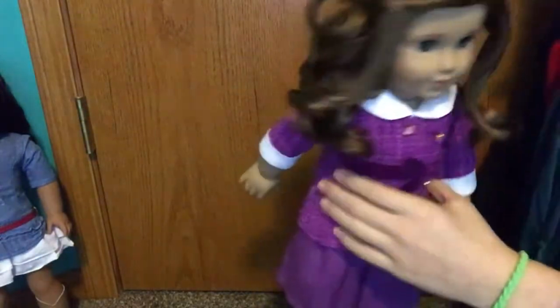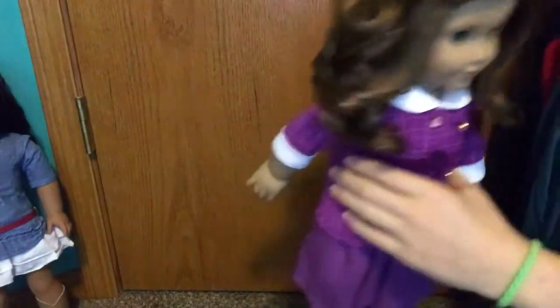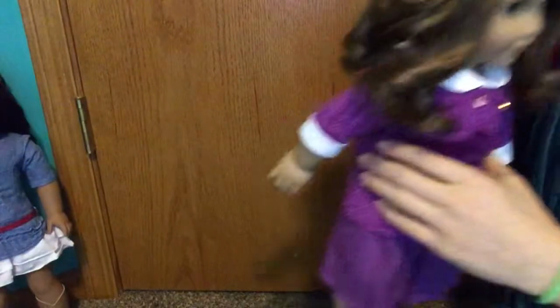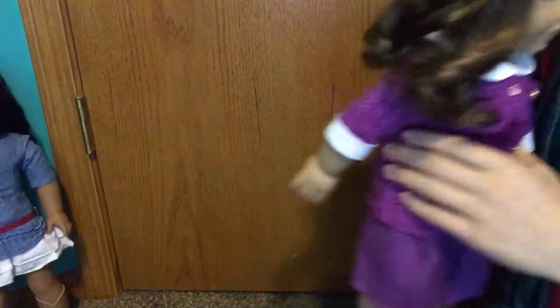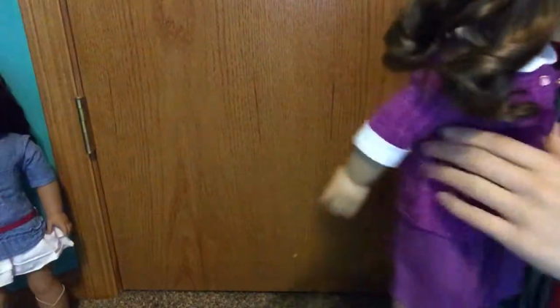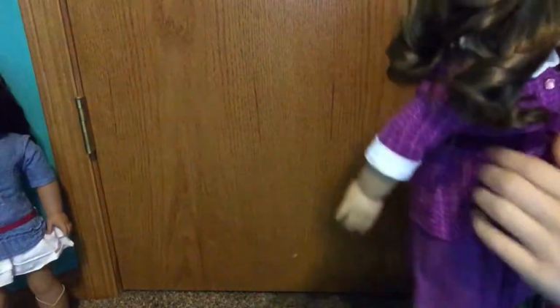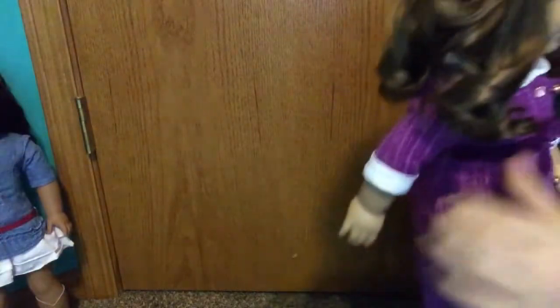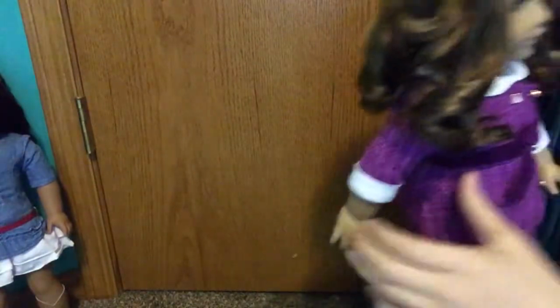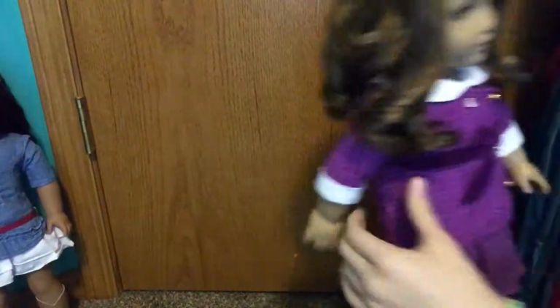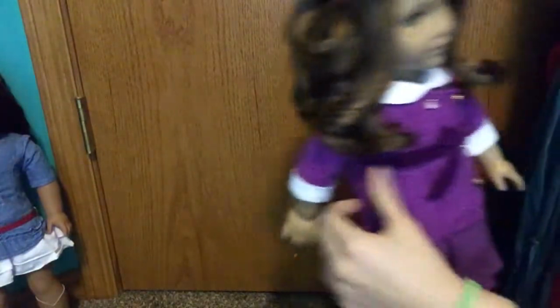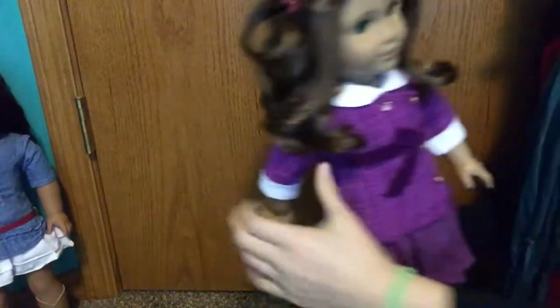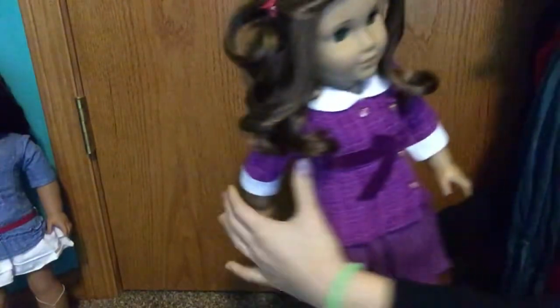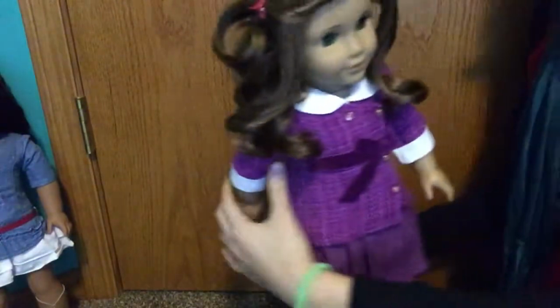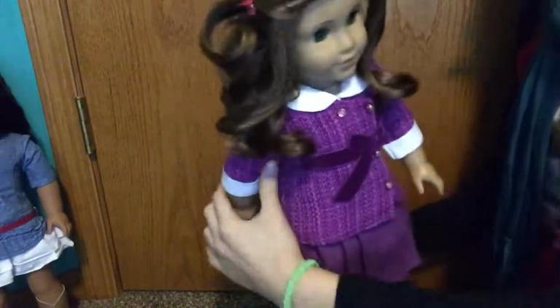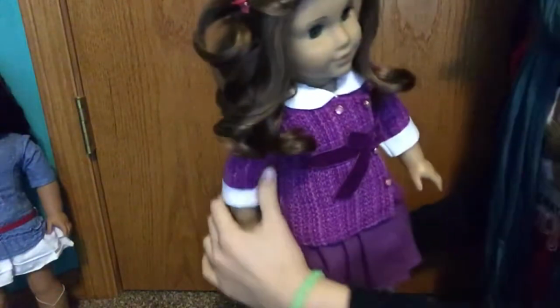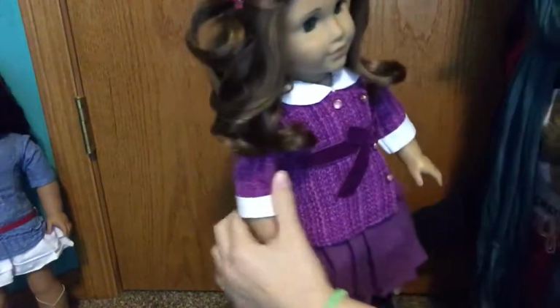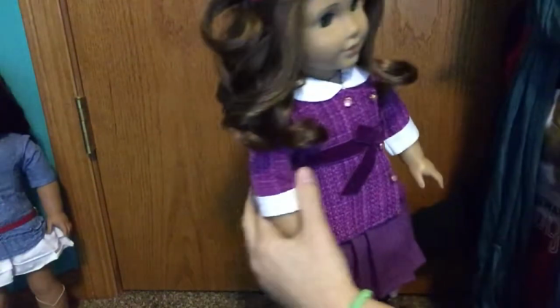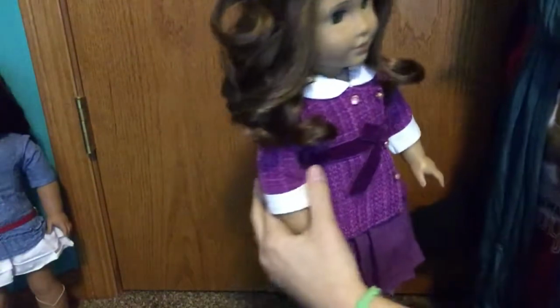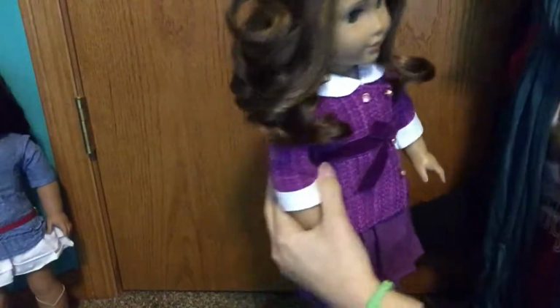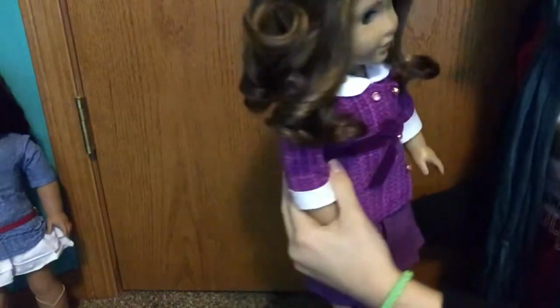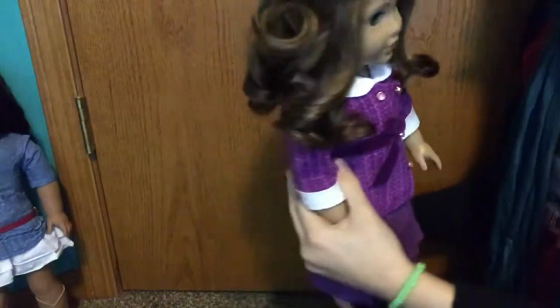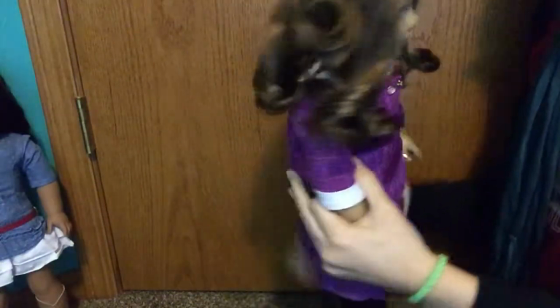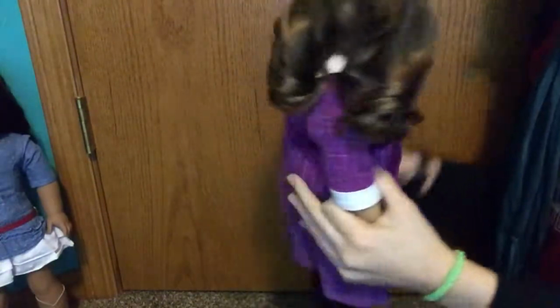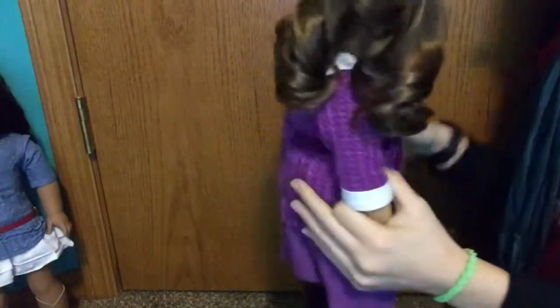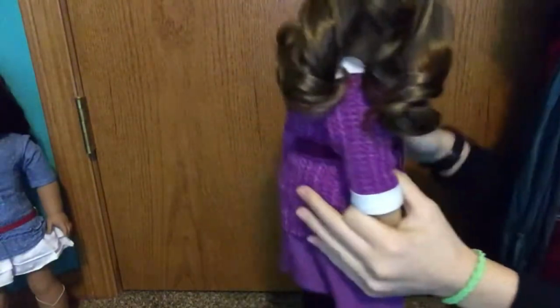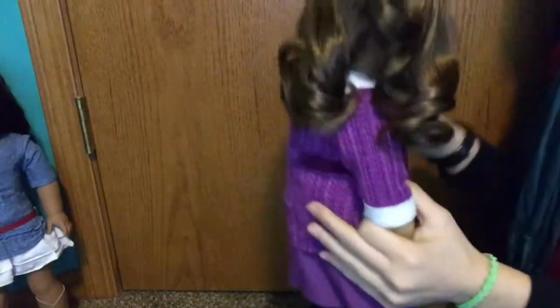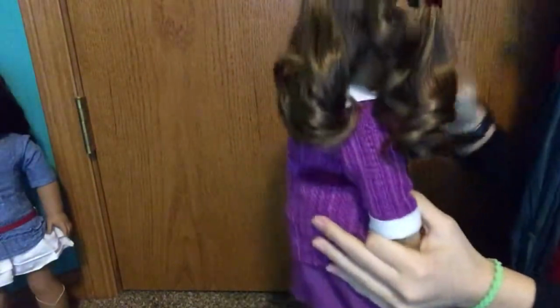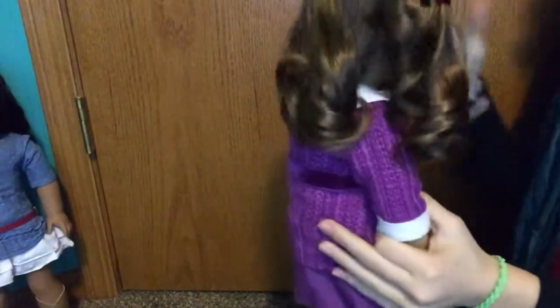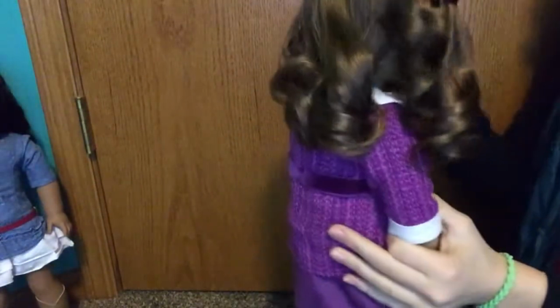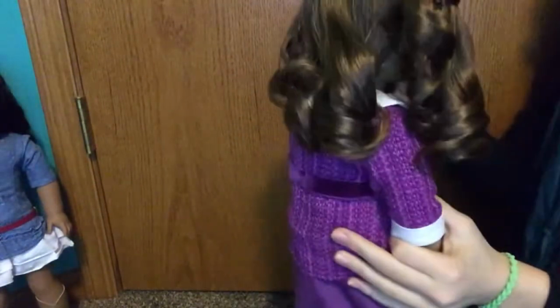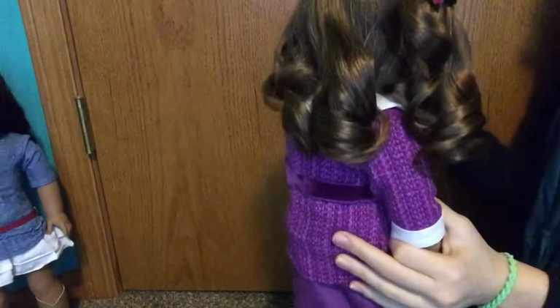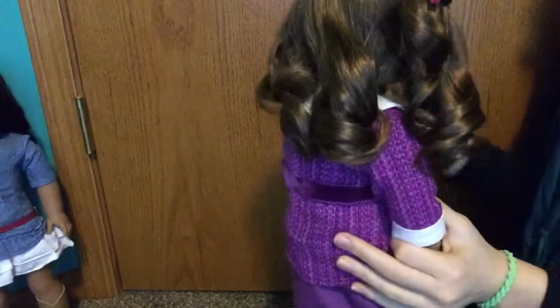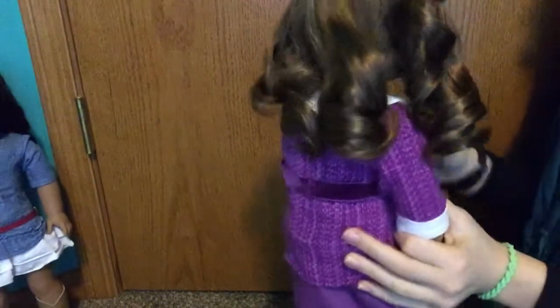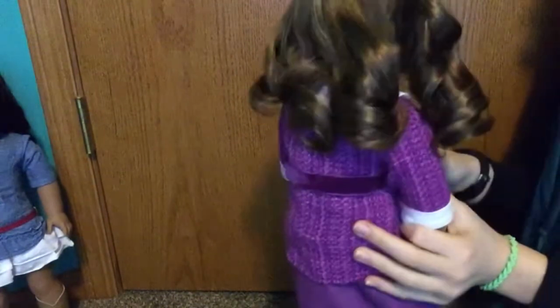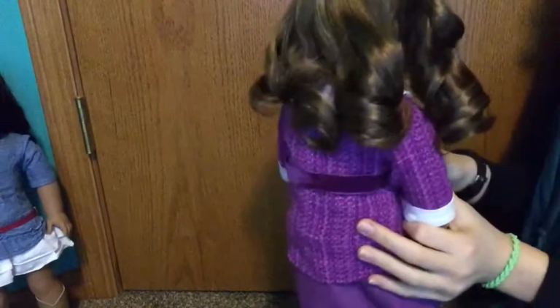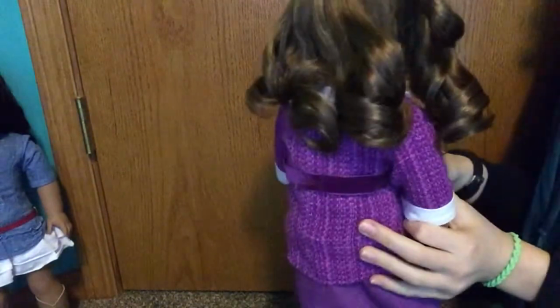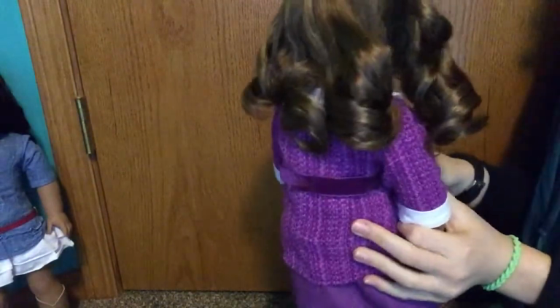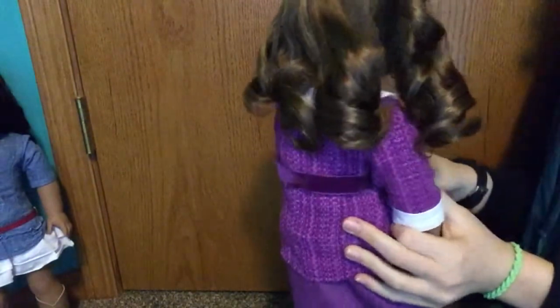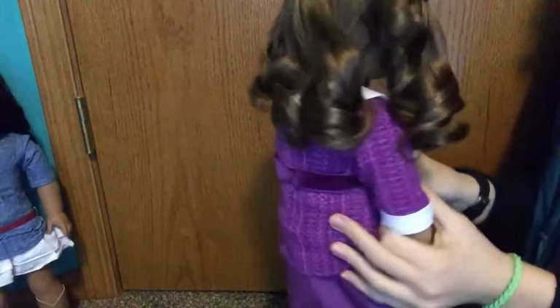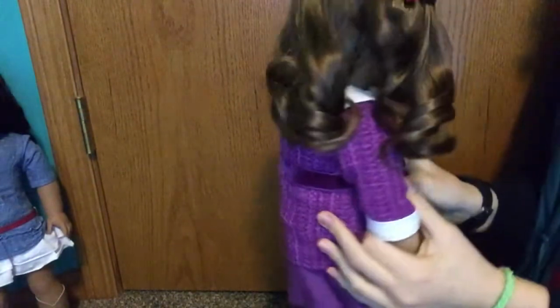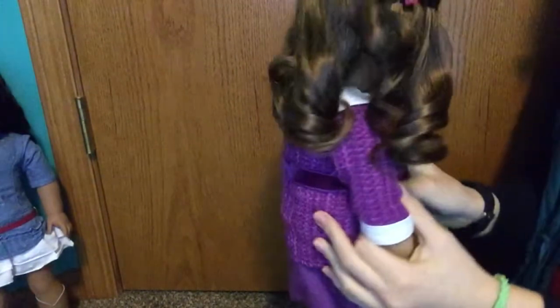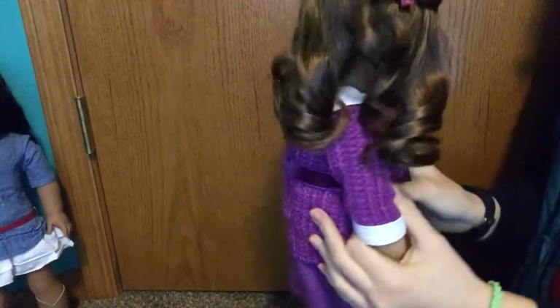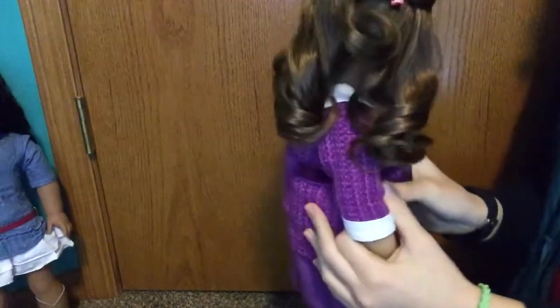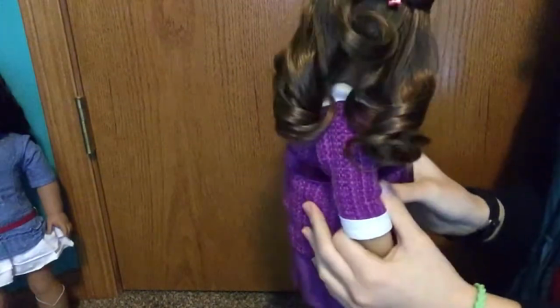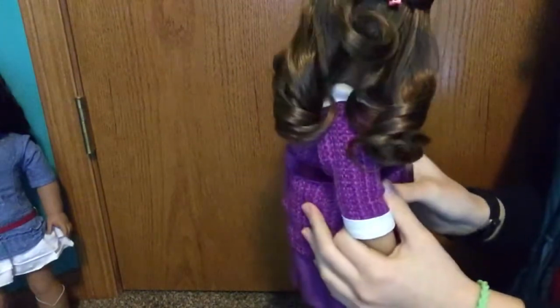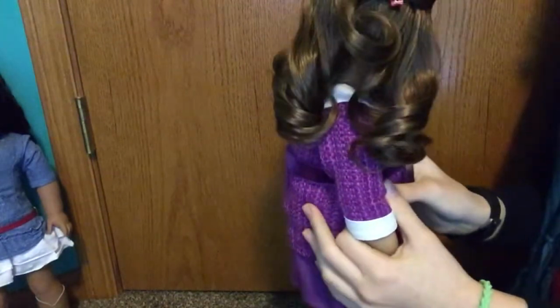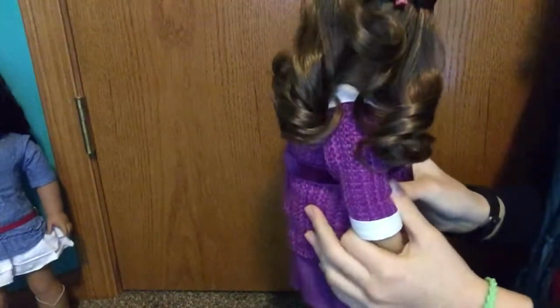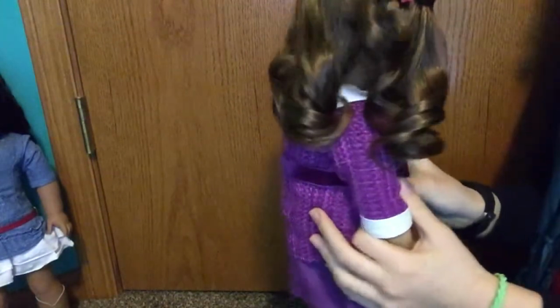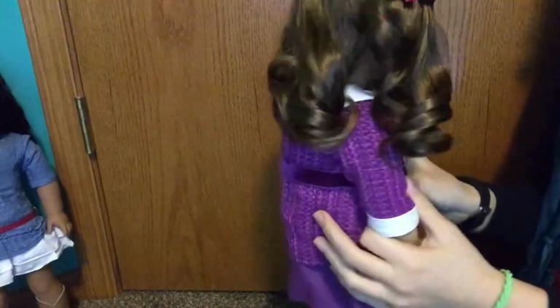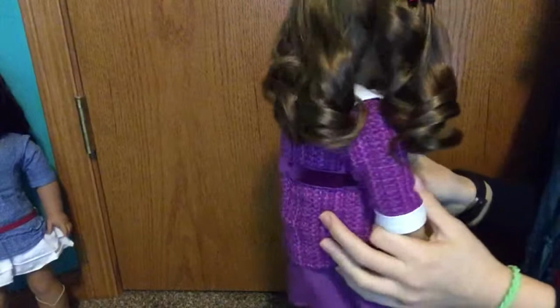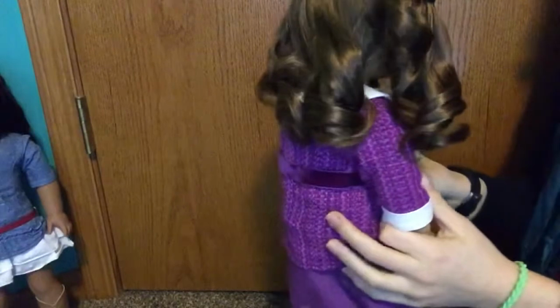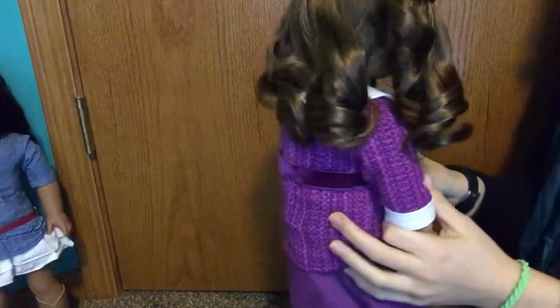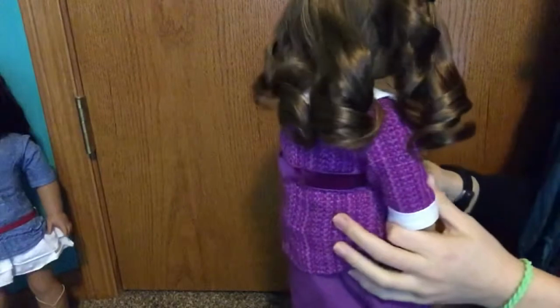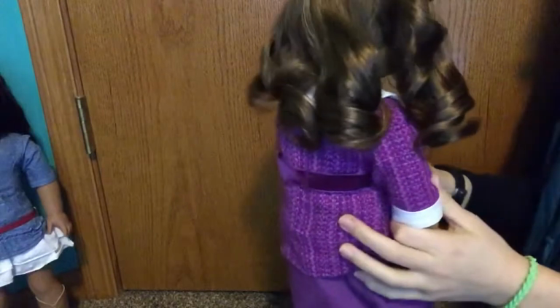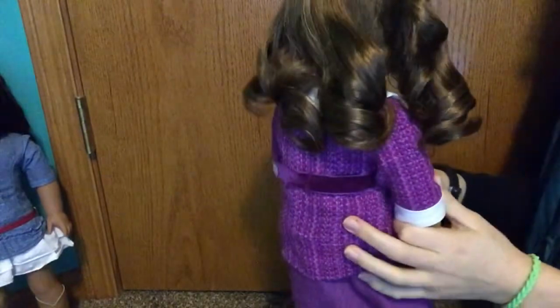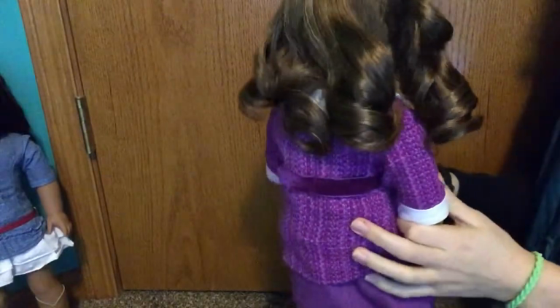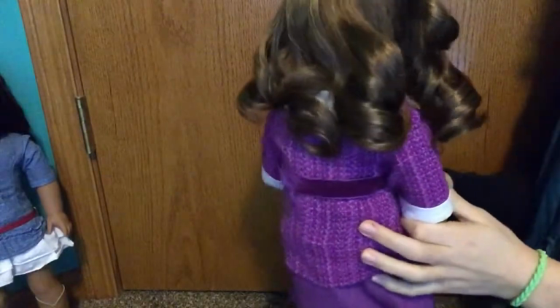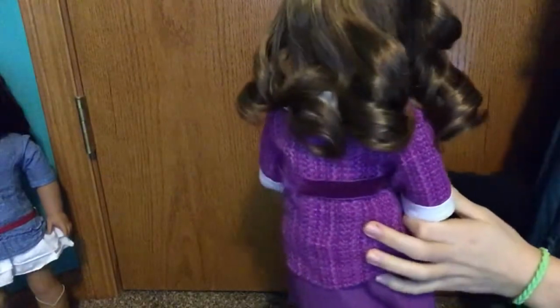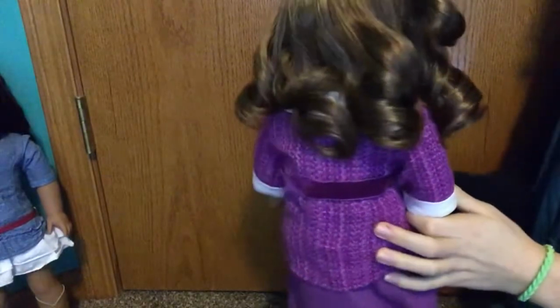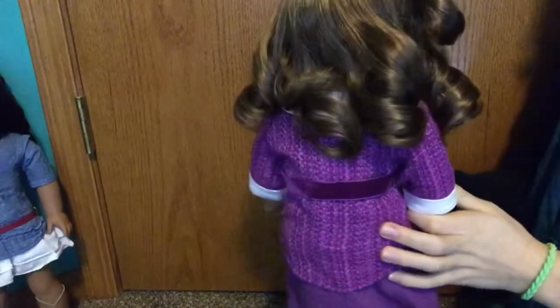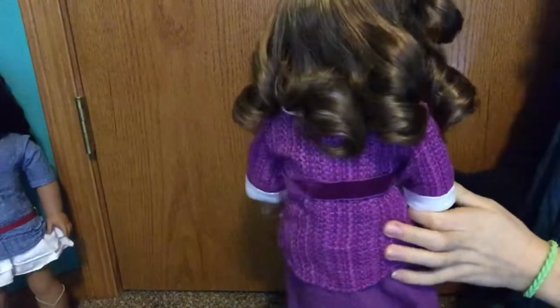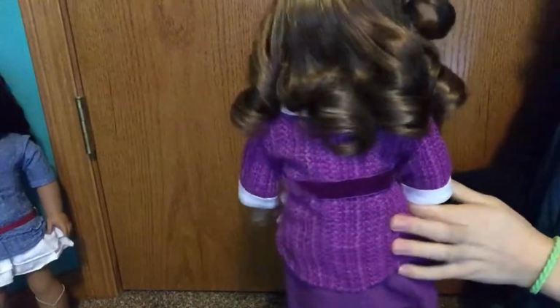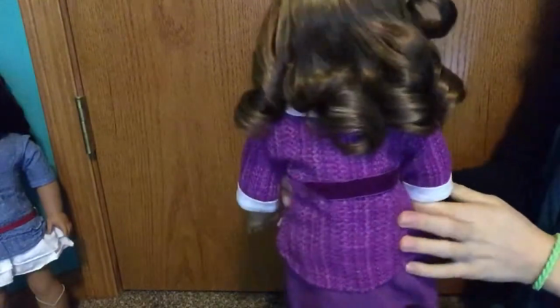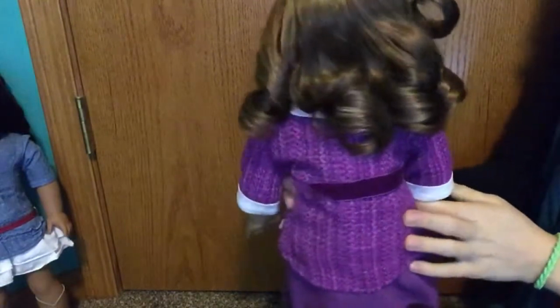I've already done this for her whole hair the other day. So this is what it looks like when it's done.